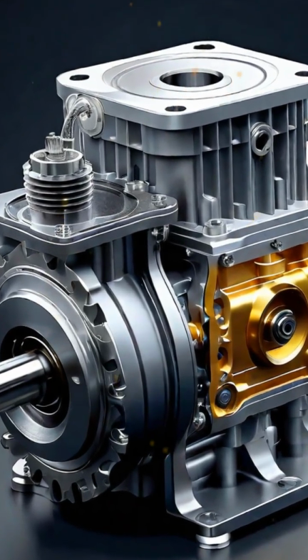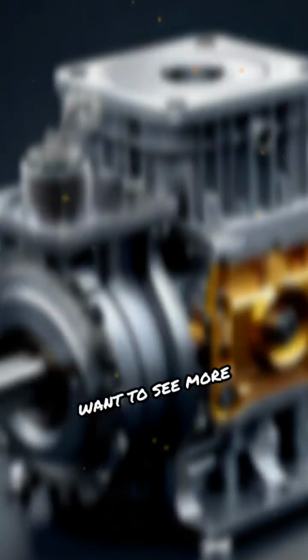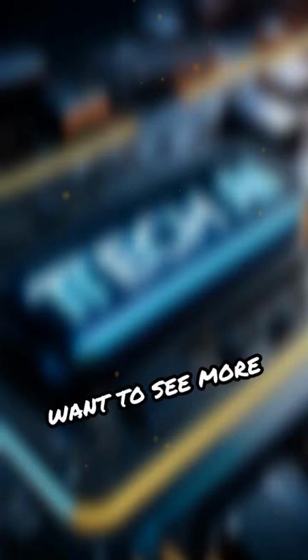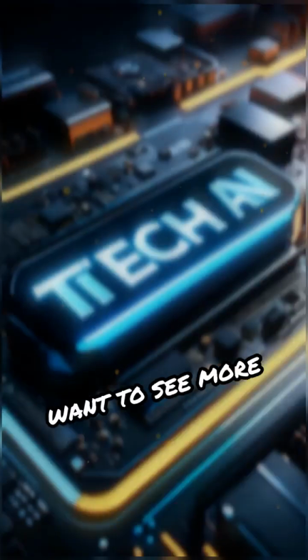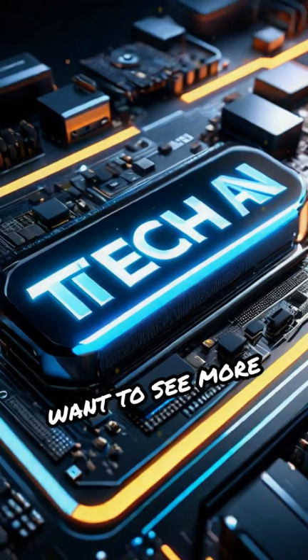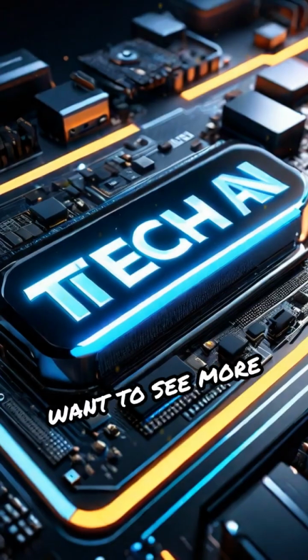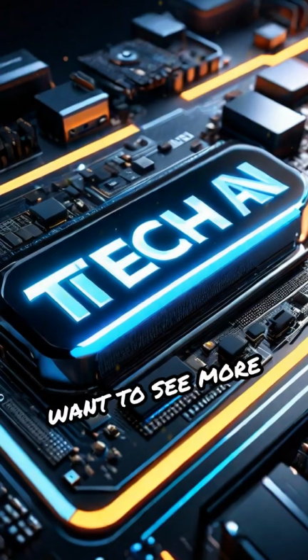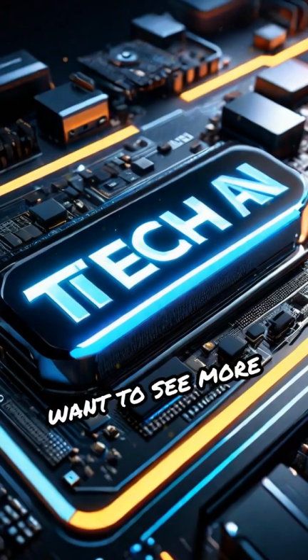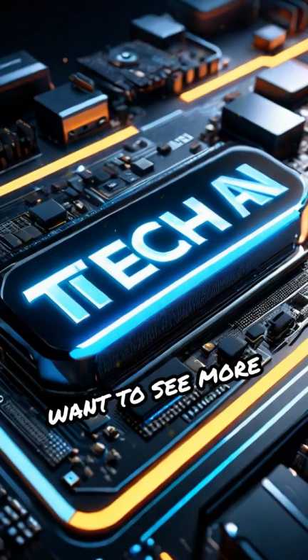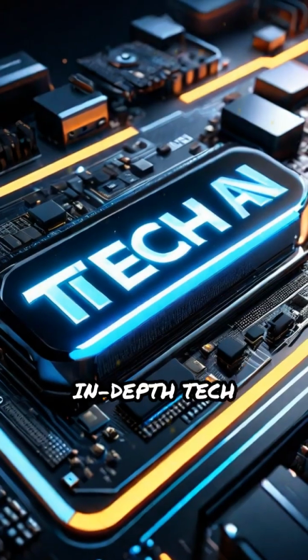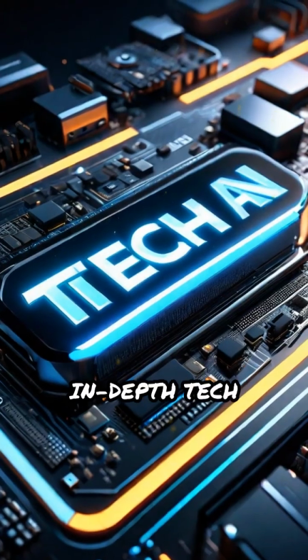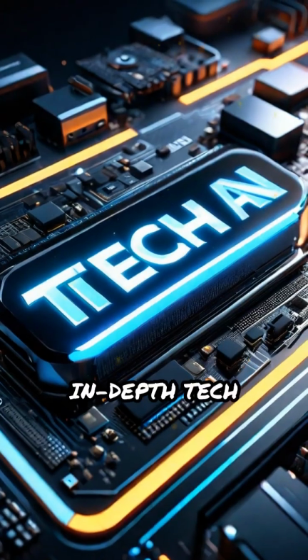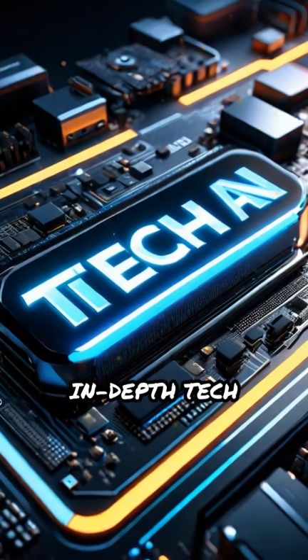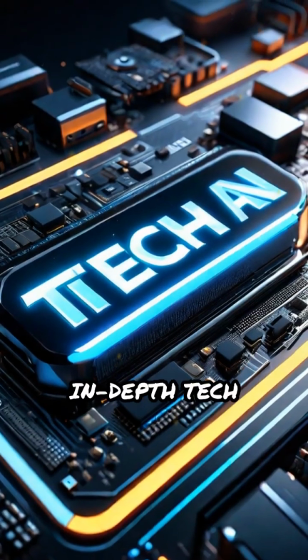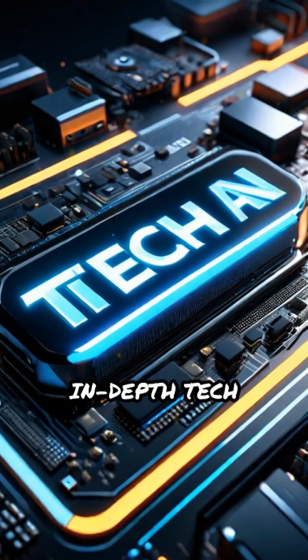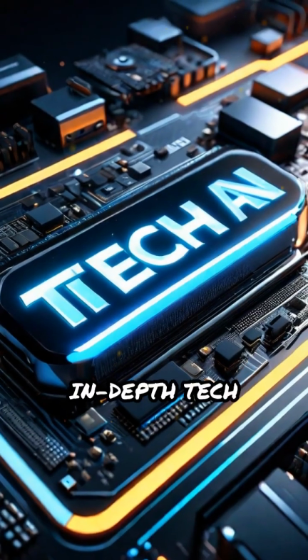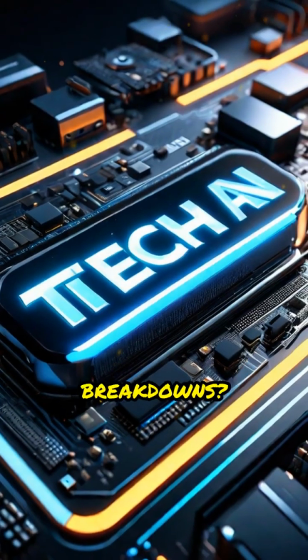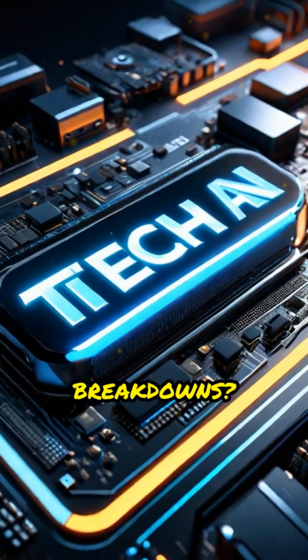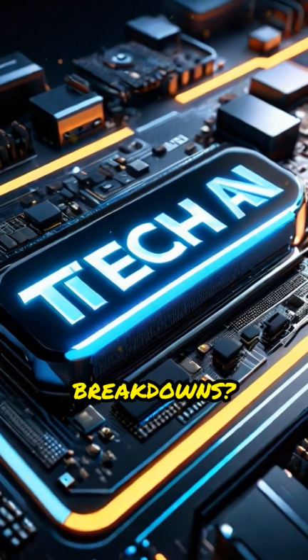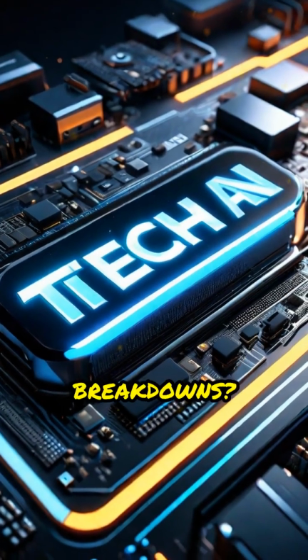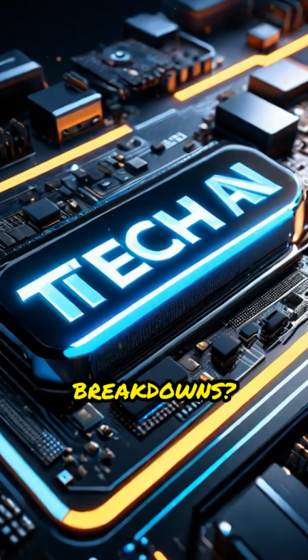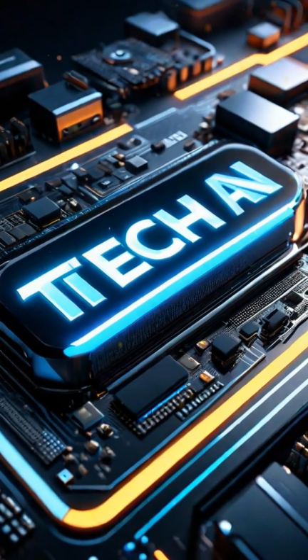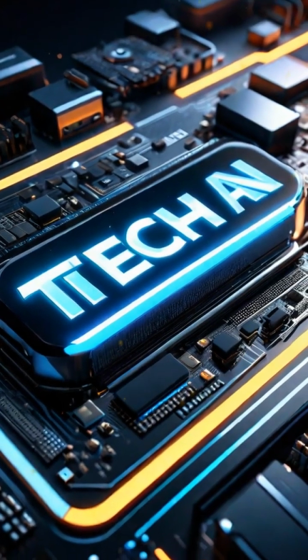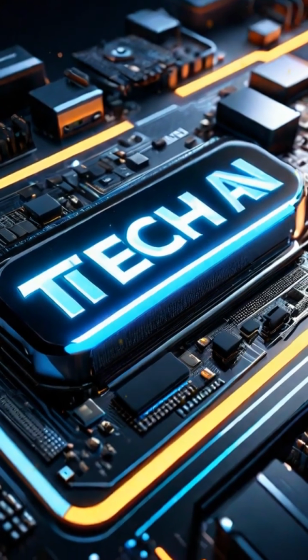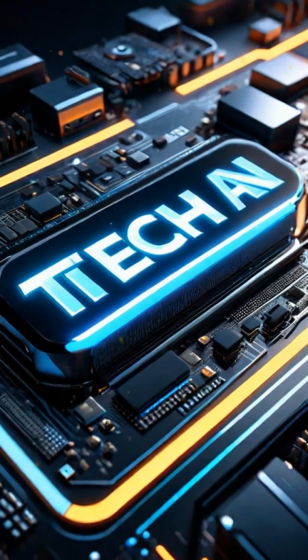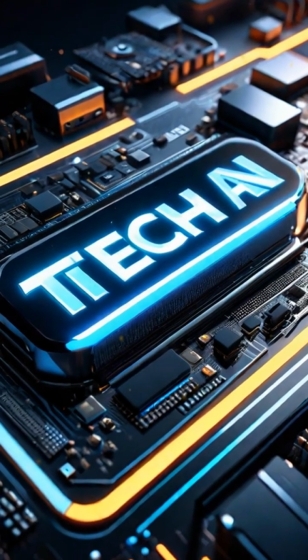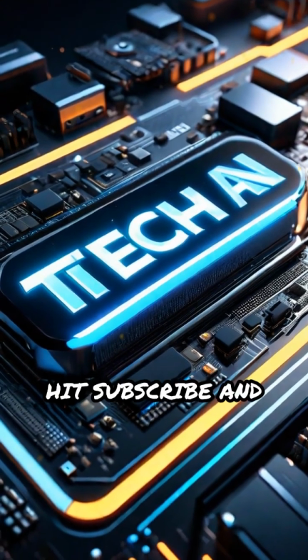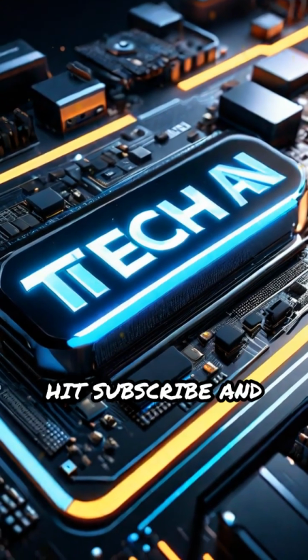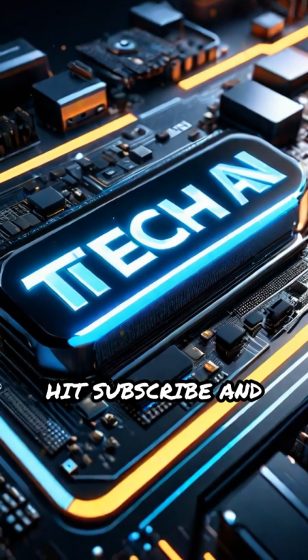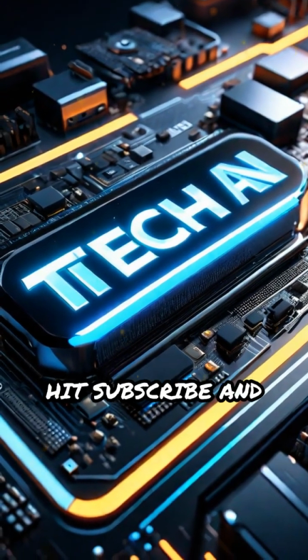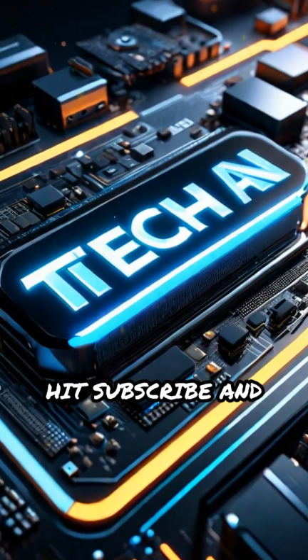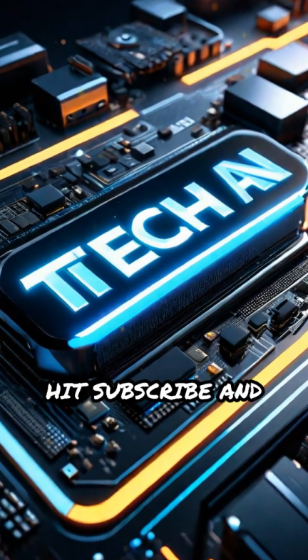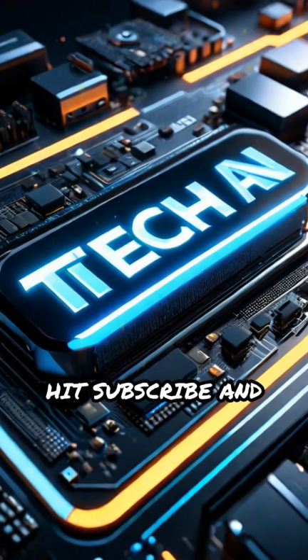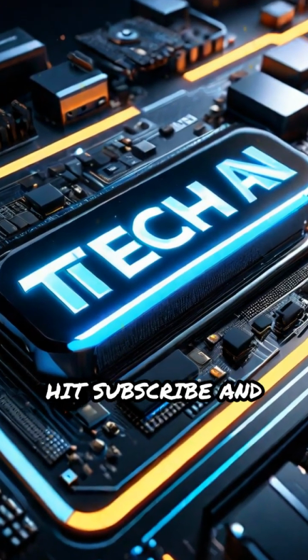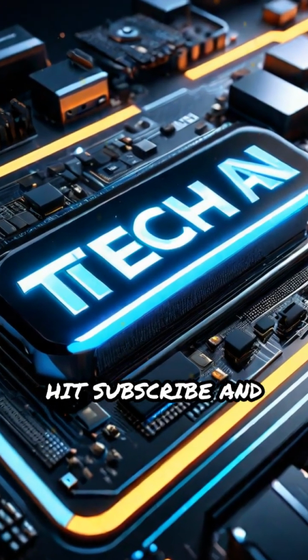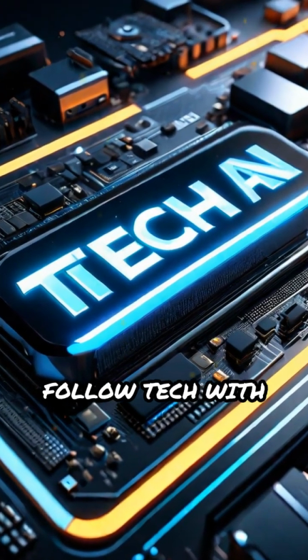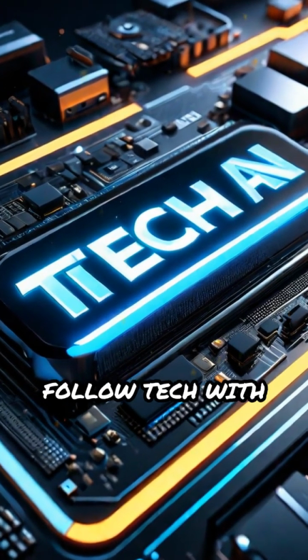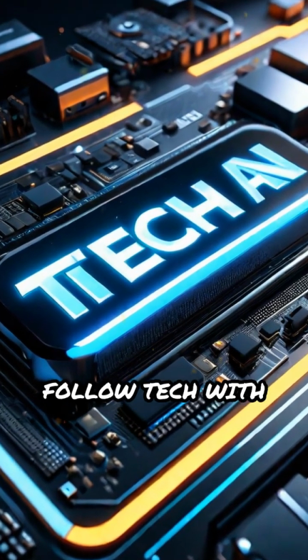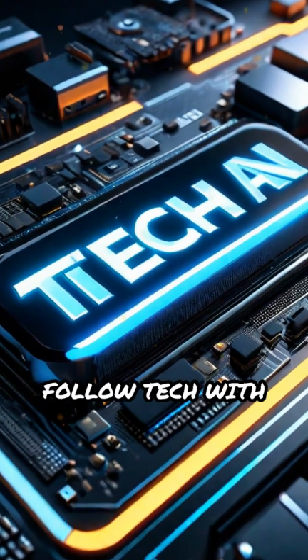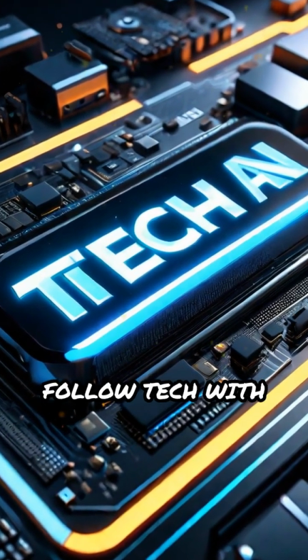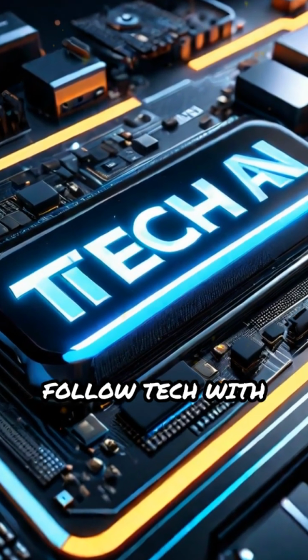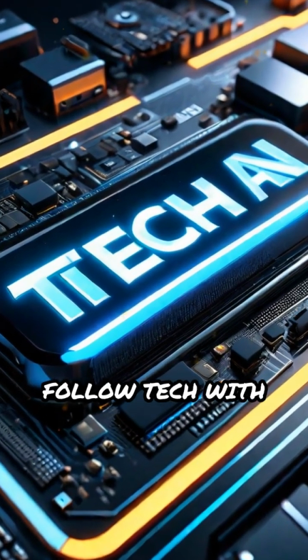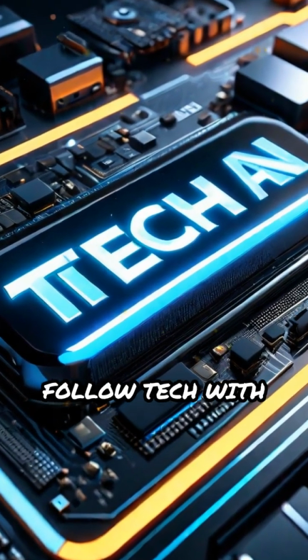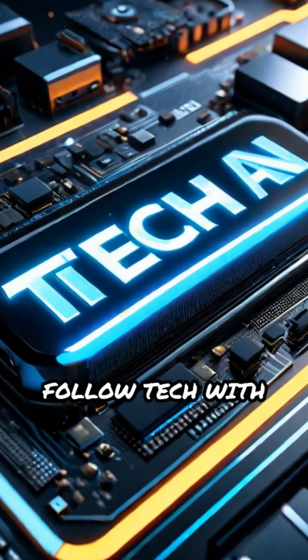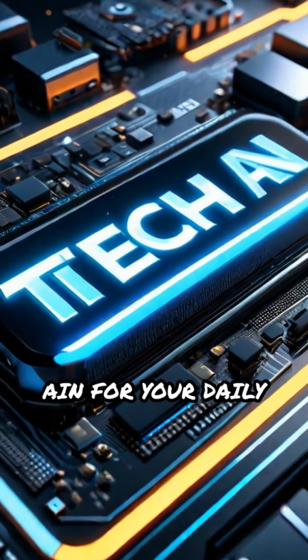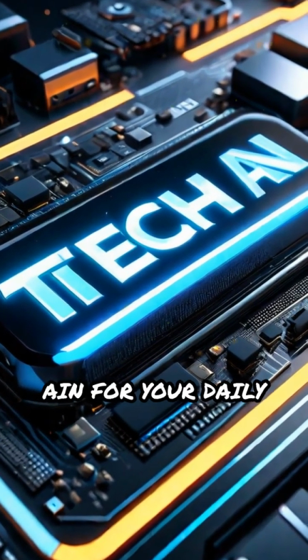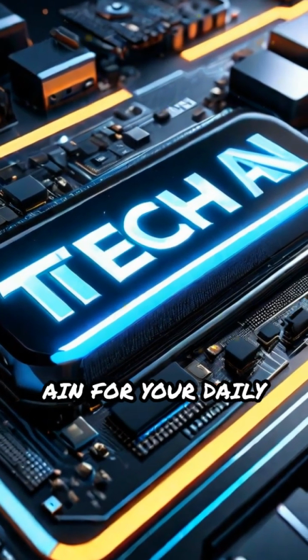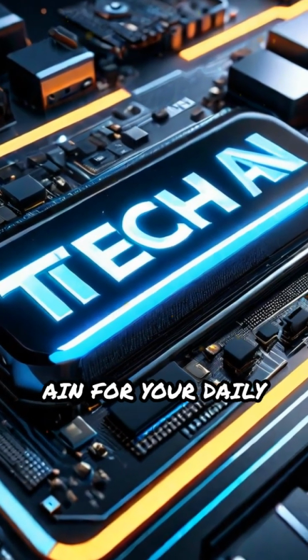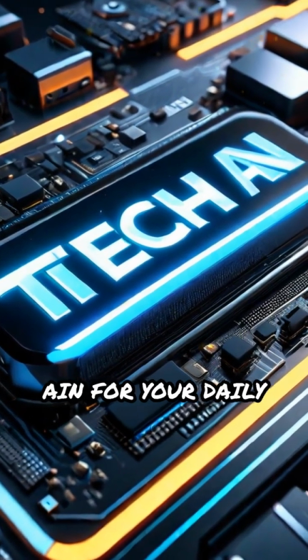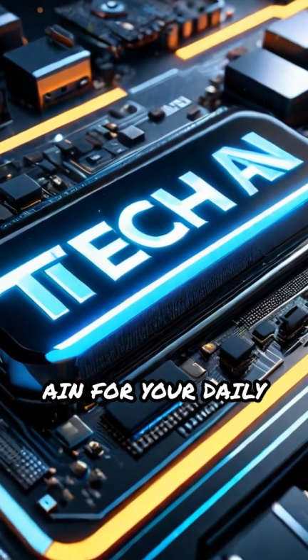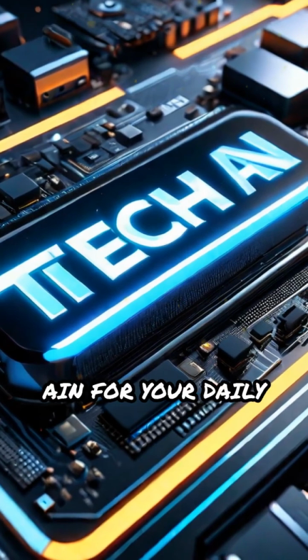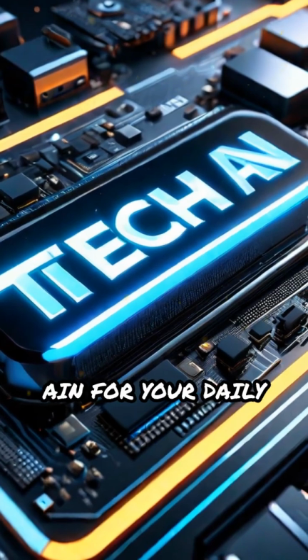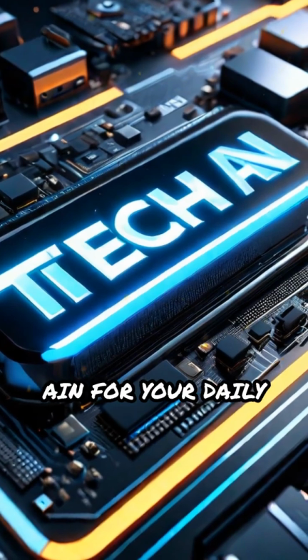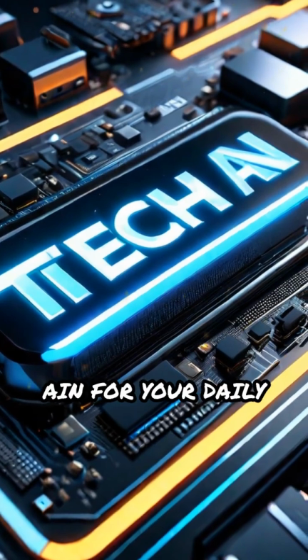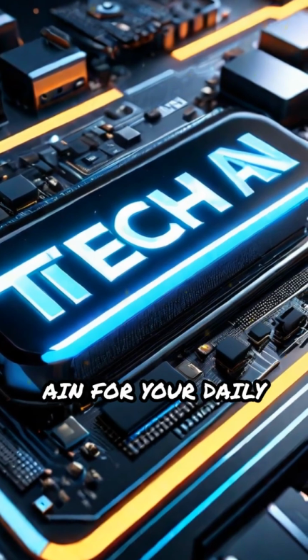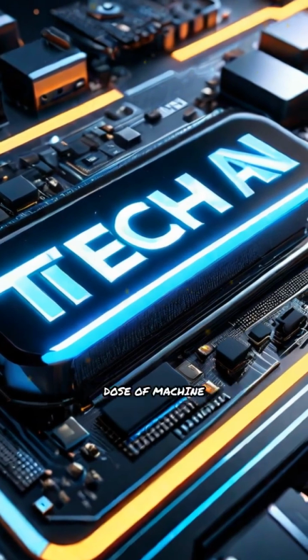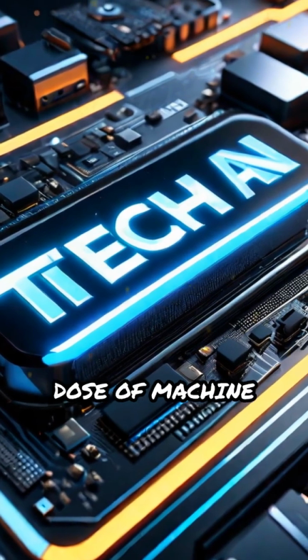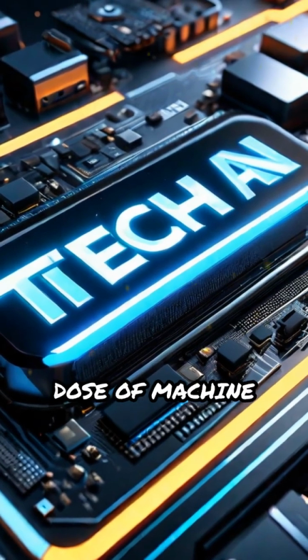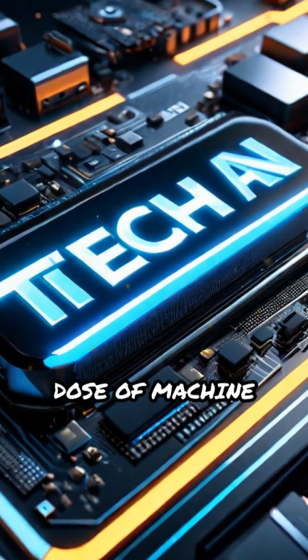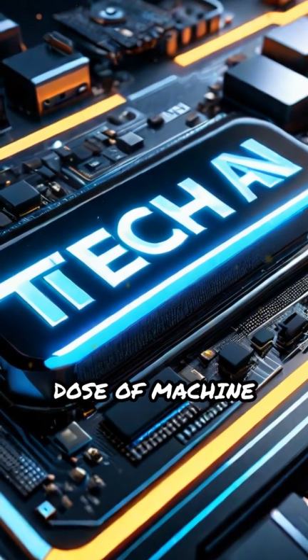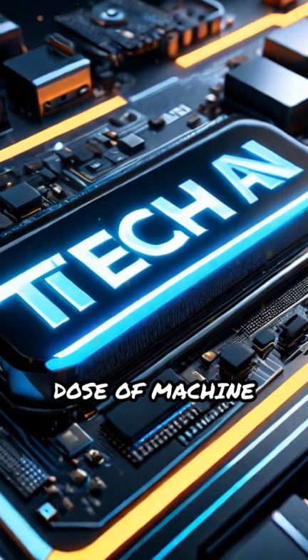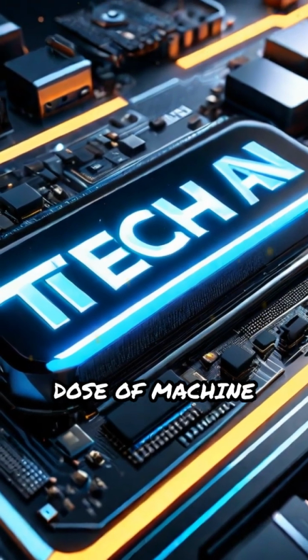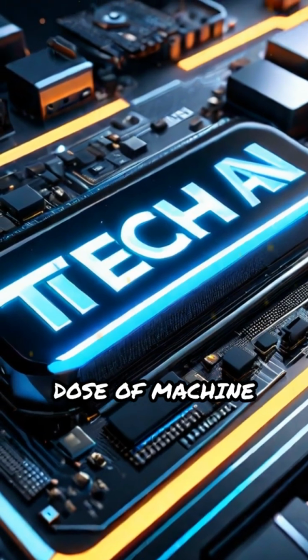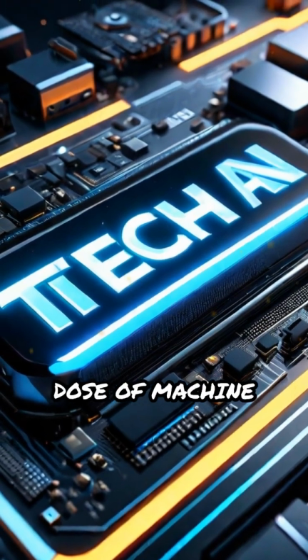Want to see more in-depth tech breakdowns? Hit subscribe and follow Tech with AIN for your daily dose of machine wonders.